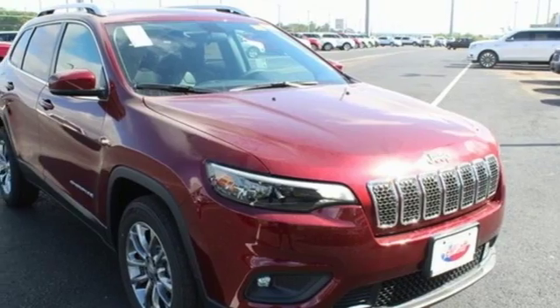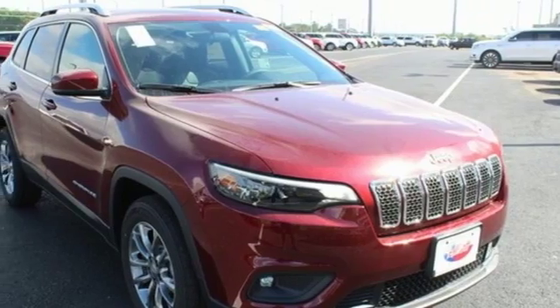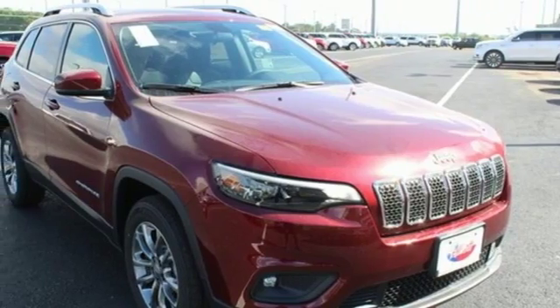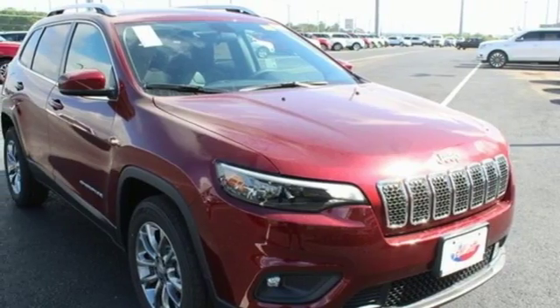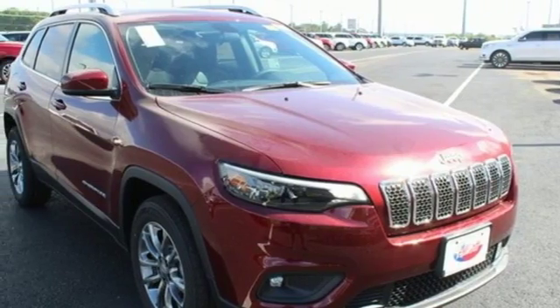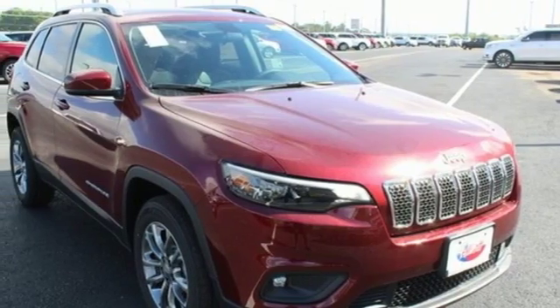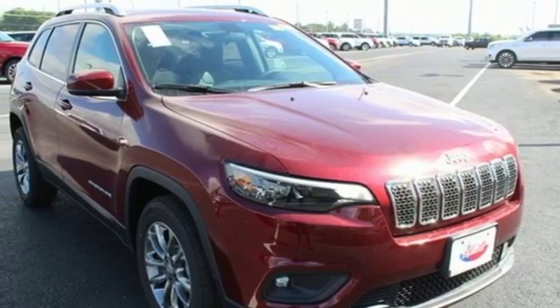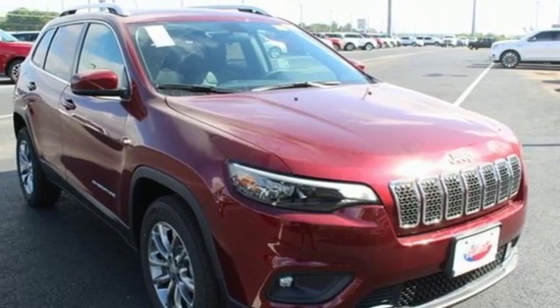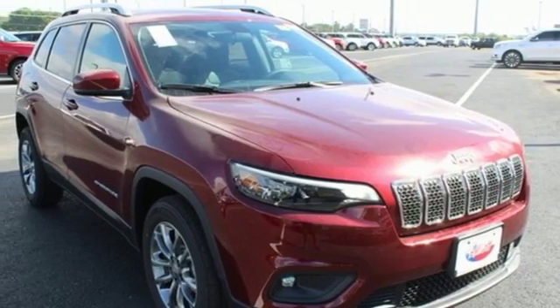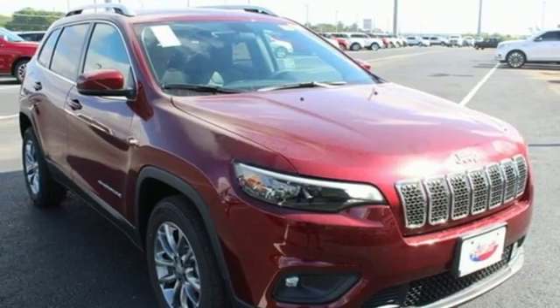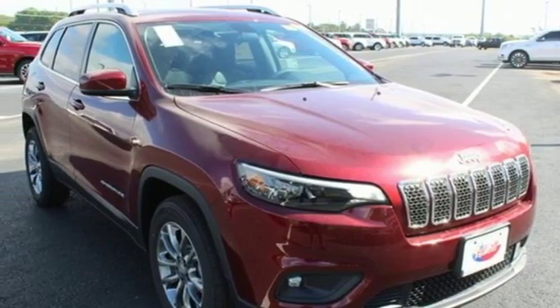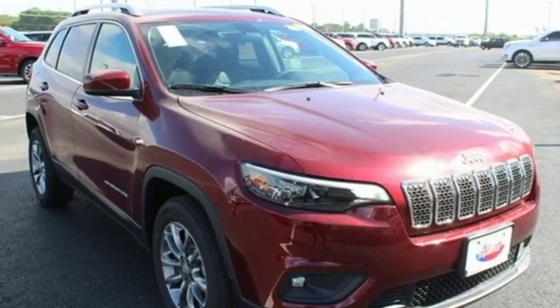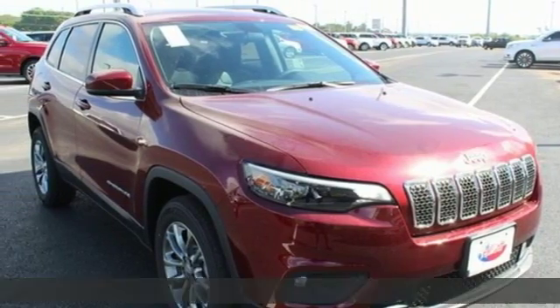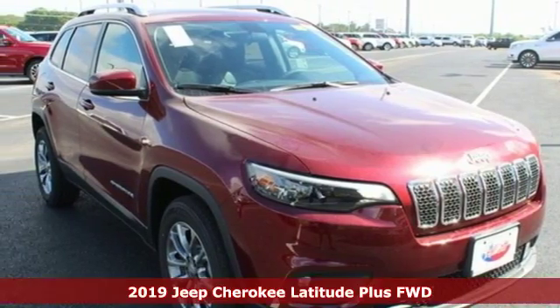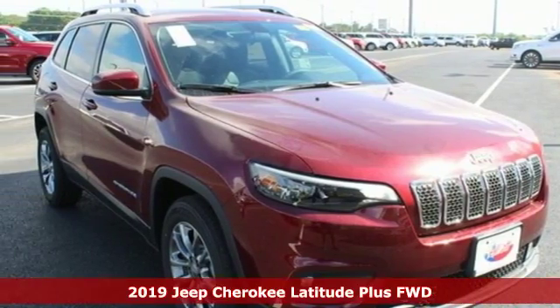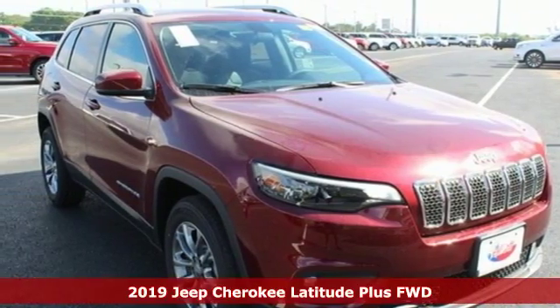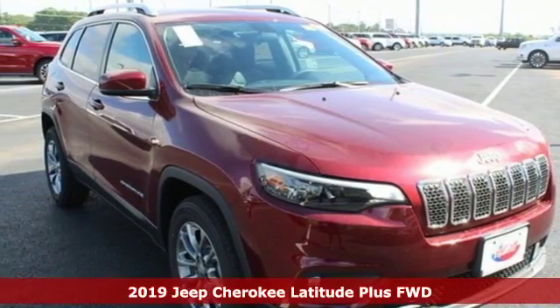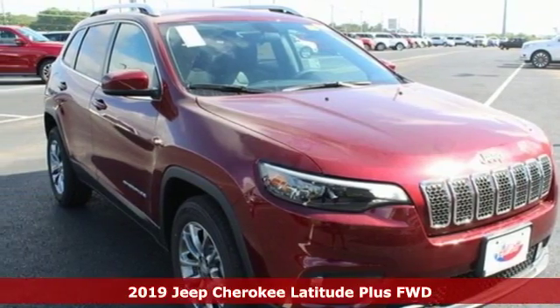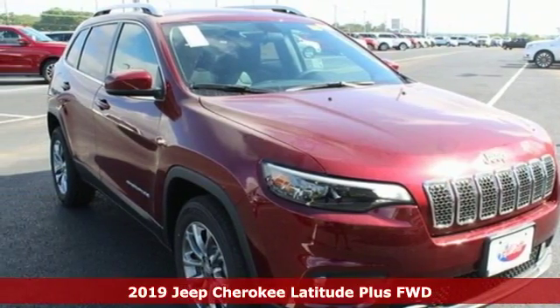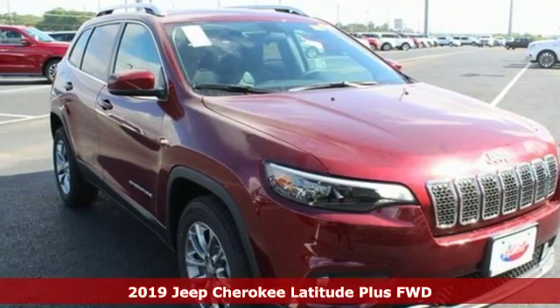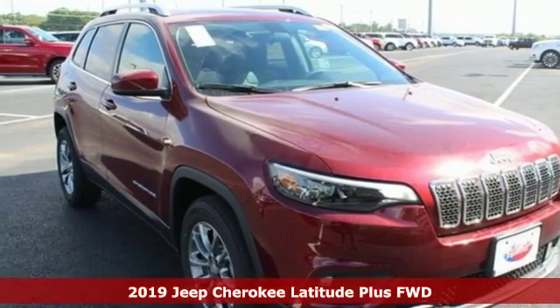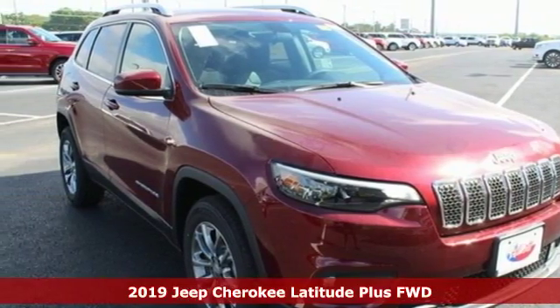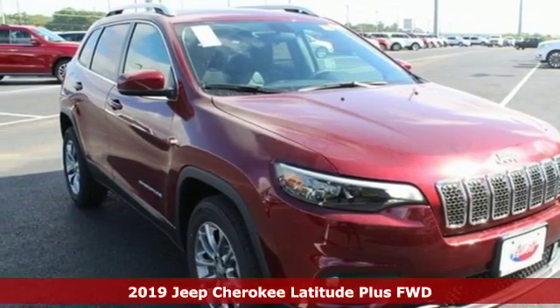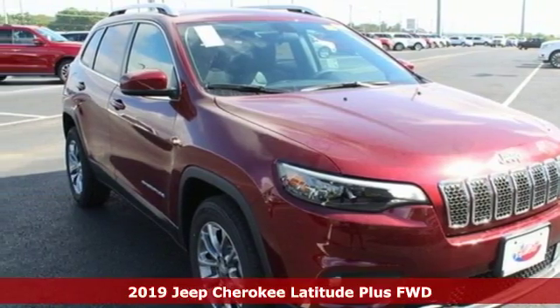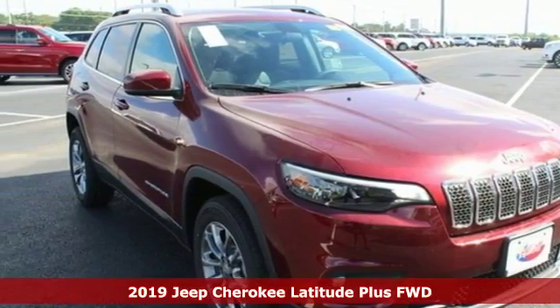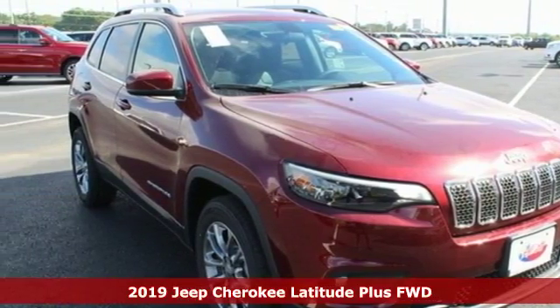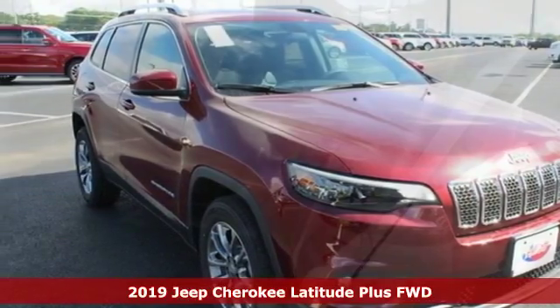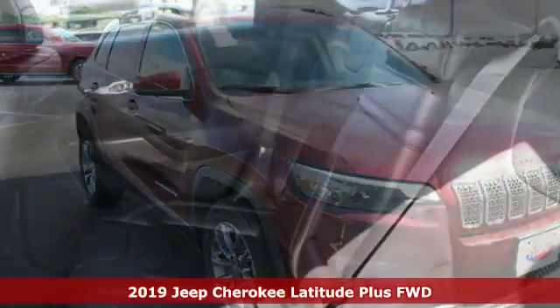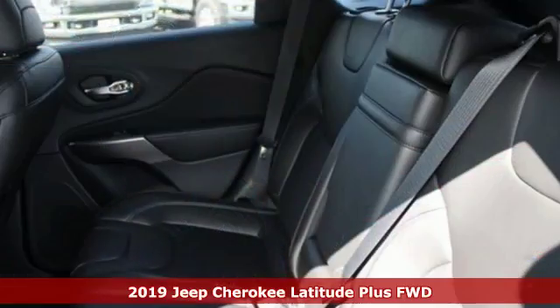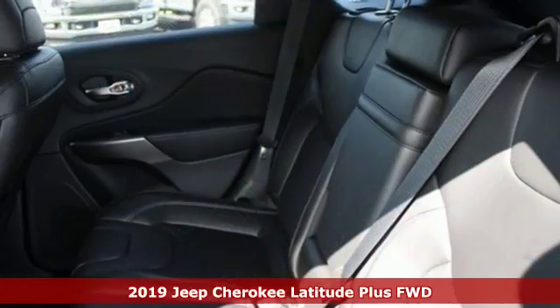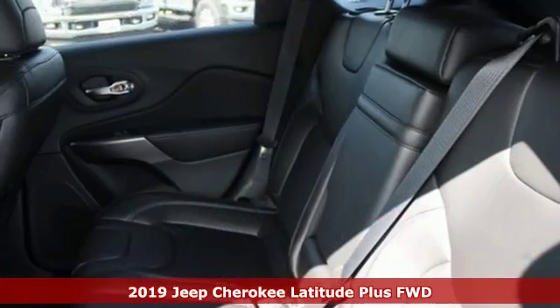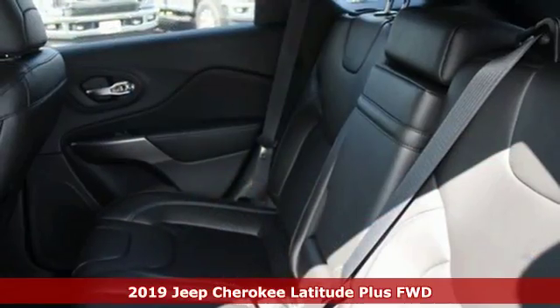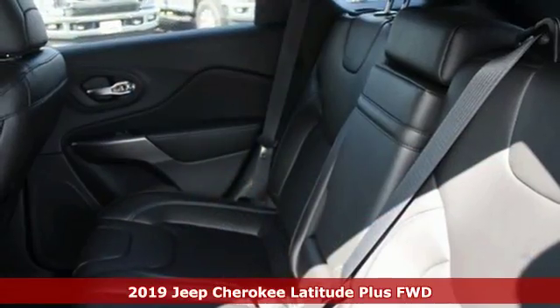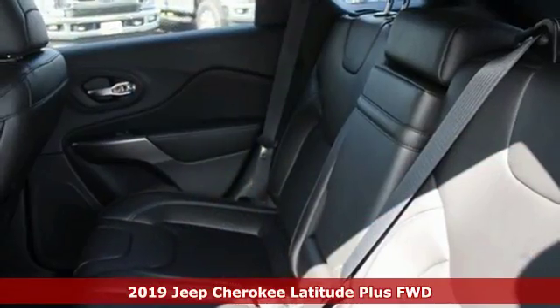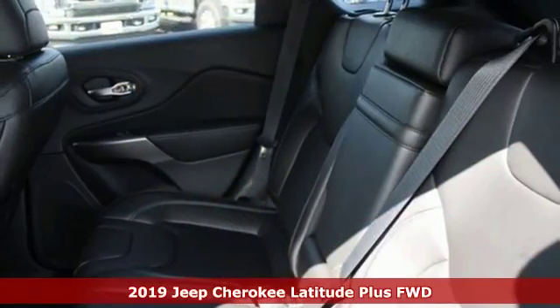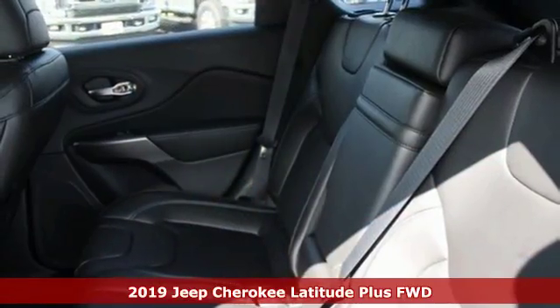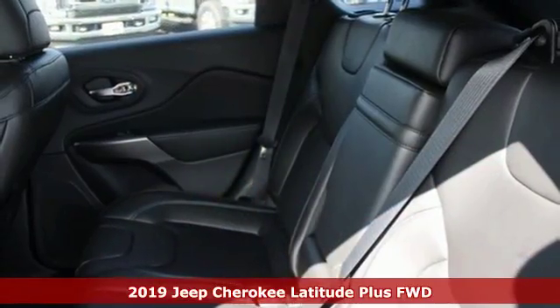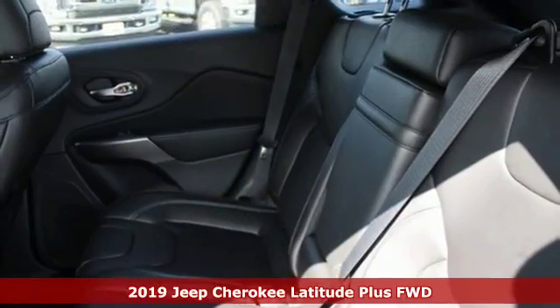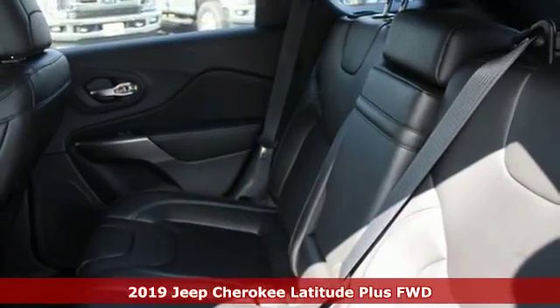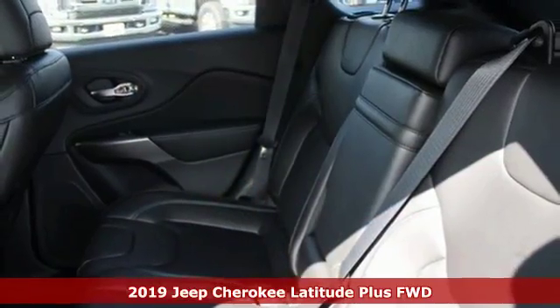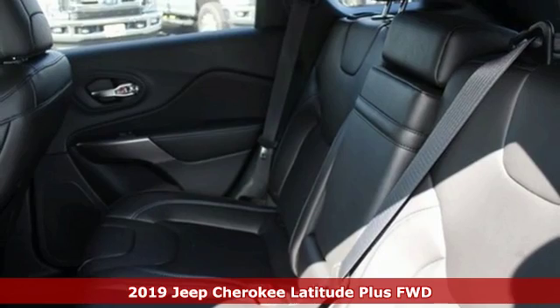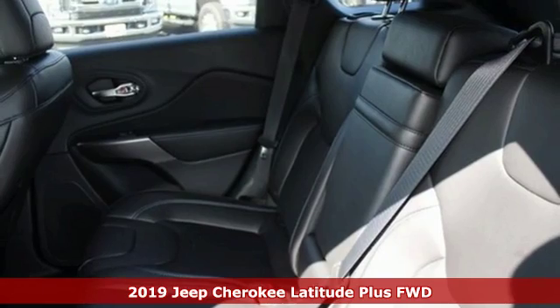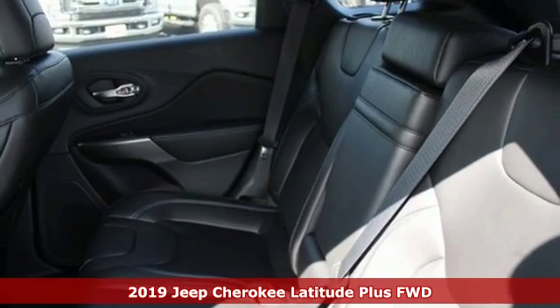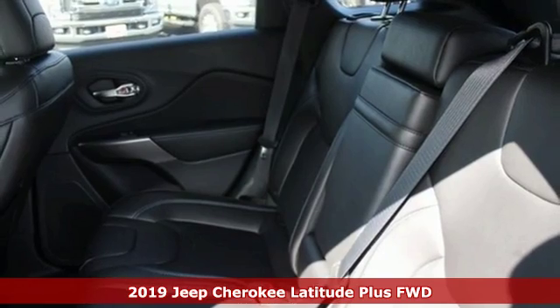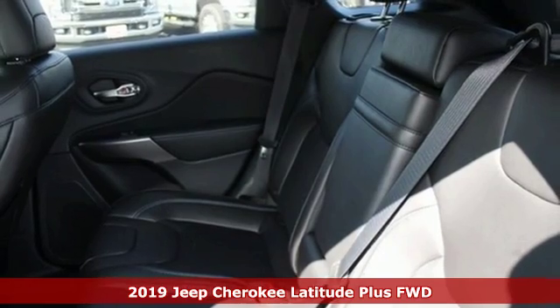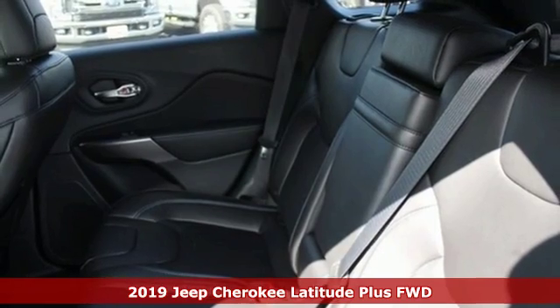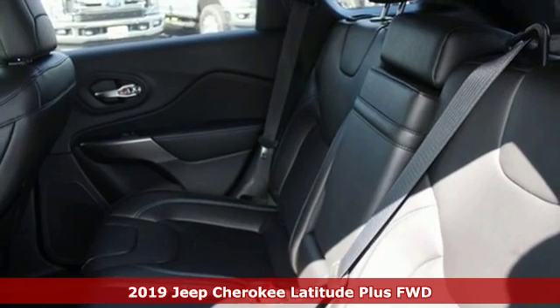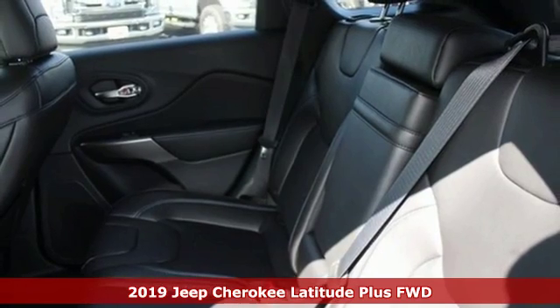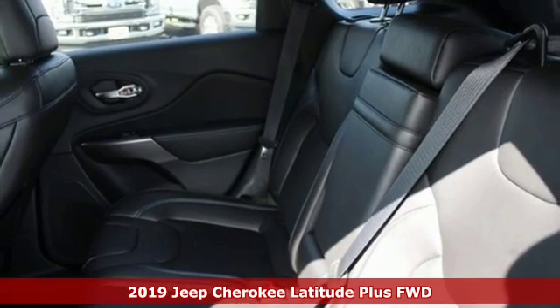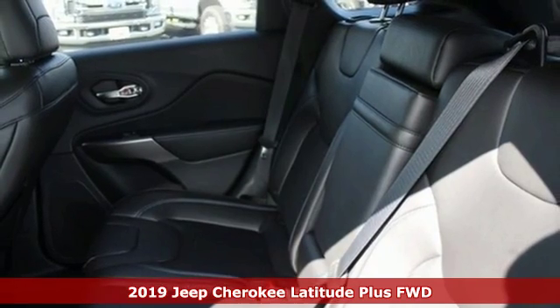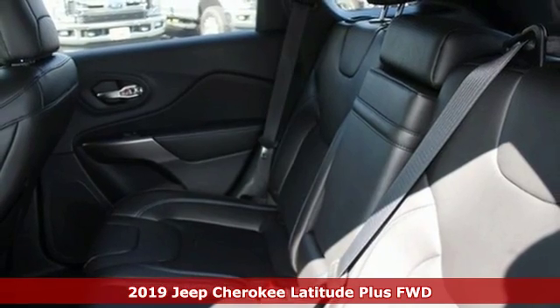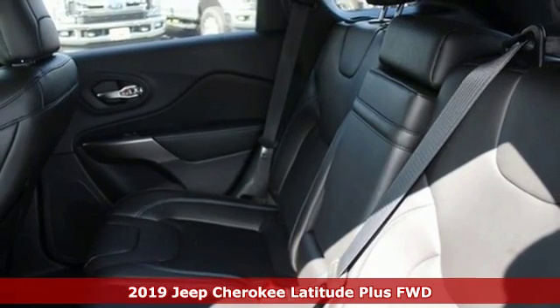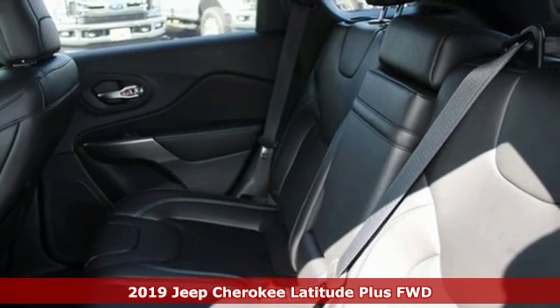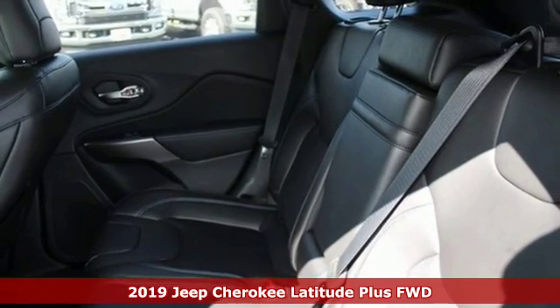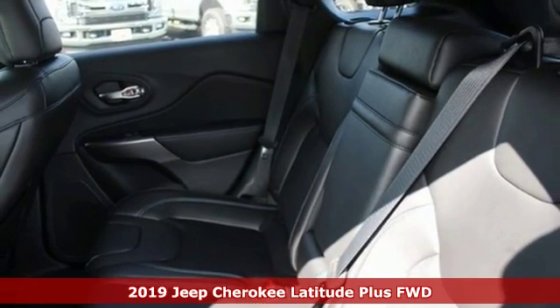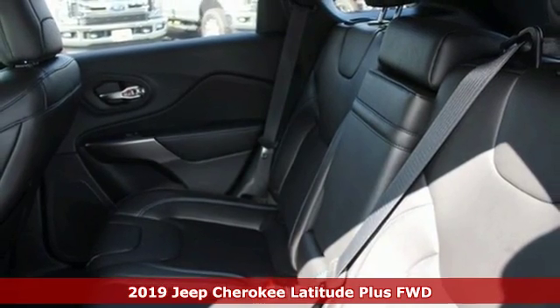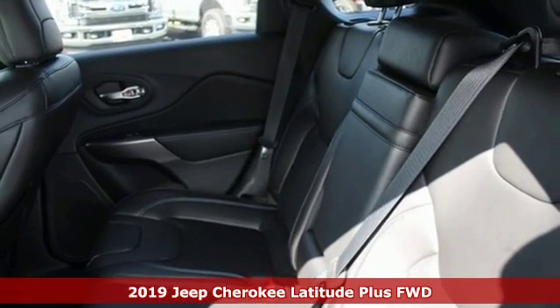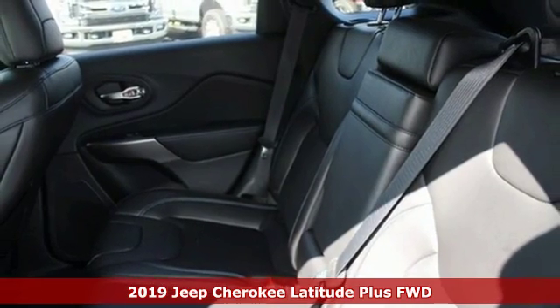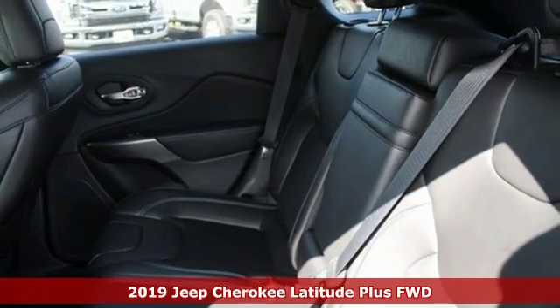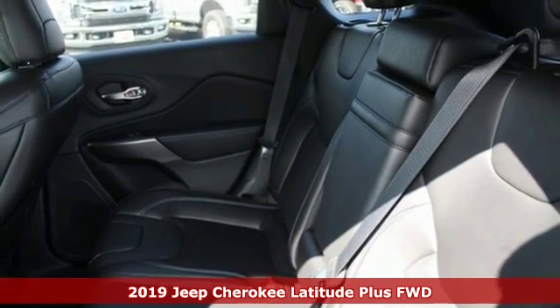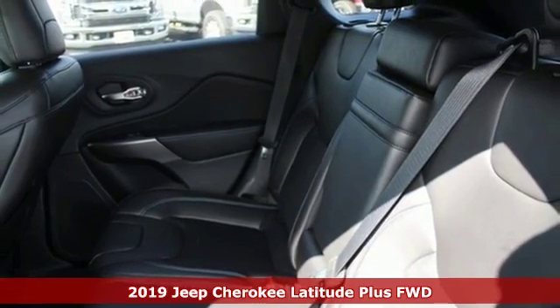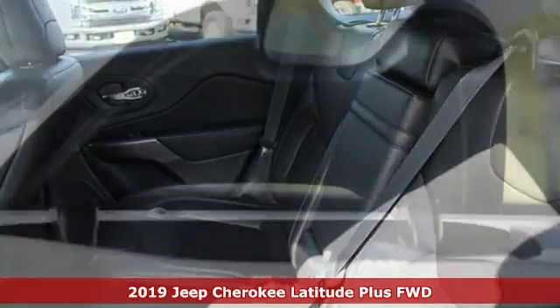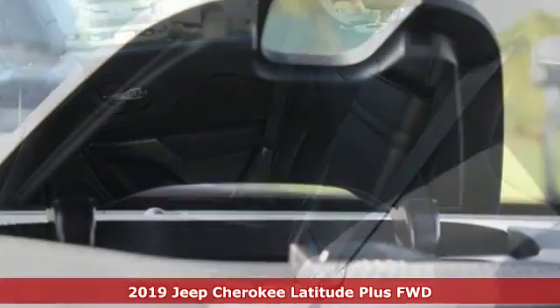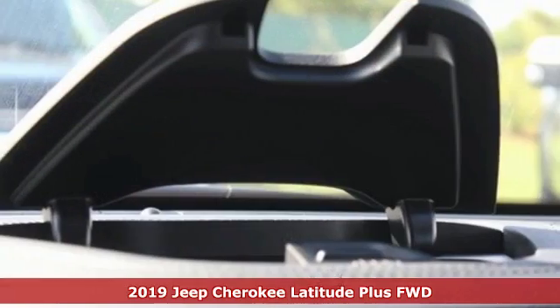It's a new 2019 Jeep Cherokee. Freedom and adventure await in this sophisticated and versatile Cherokee.